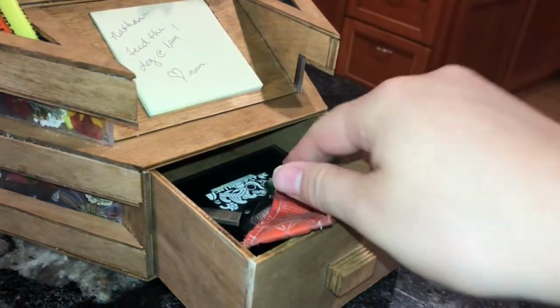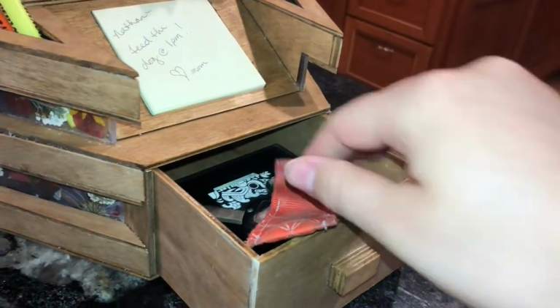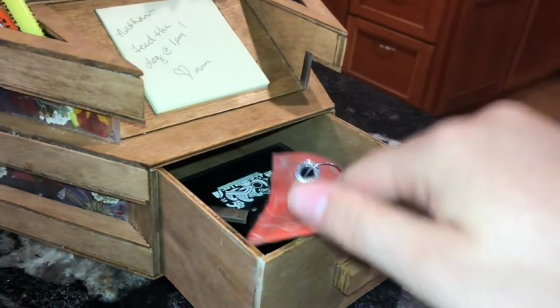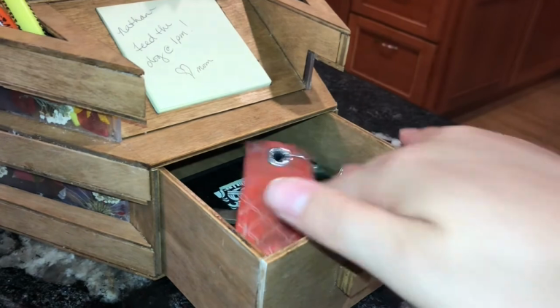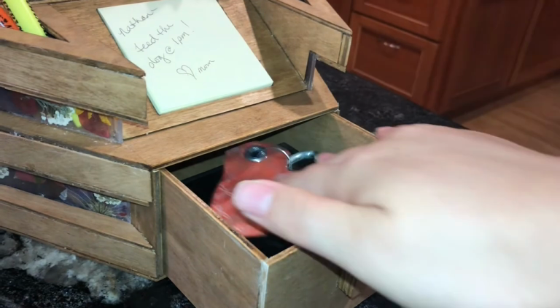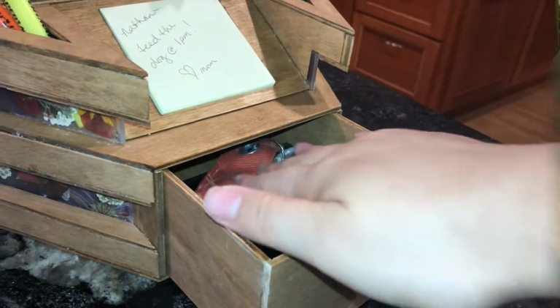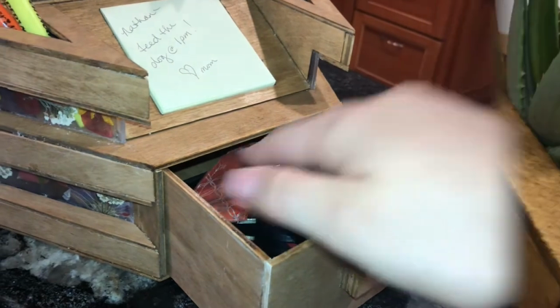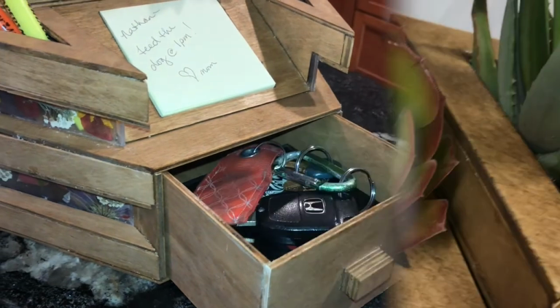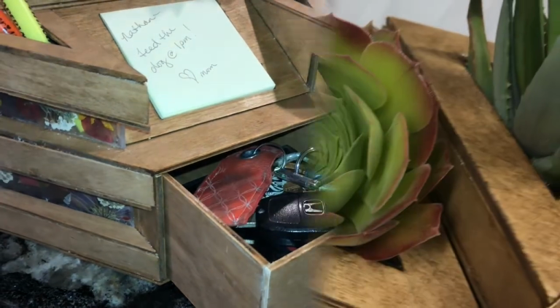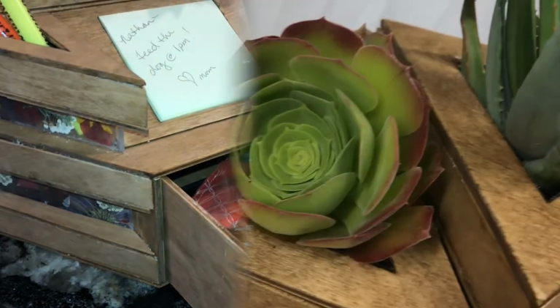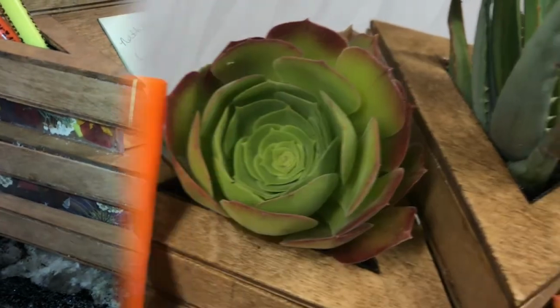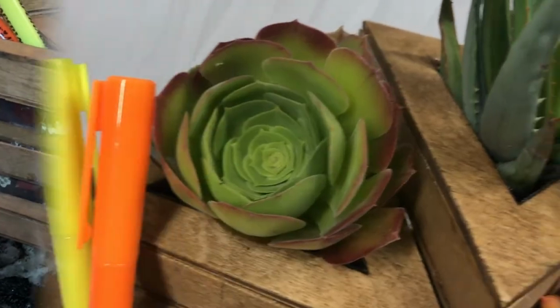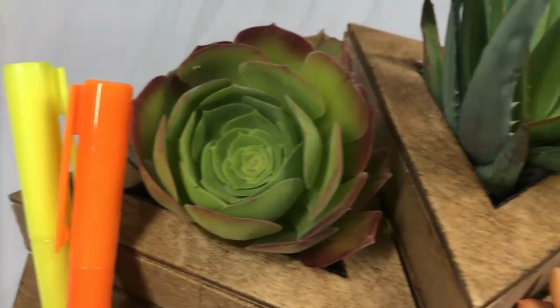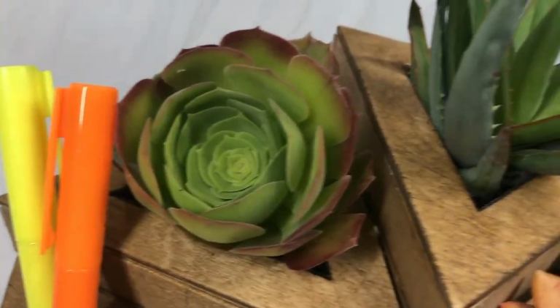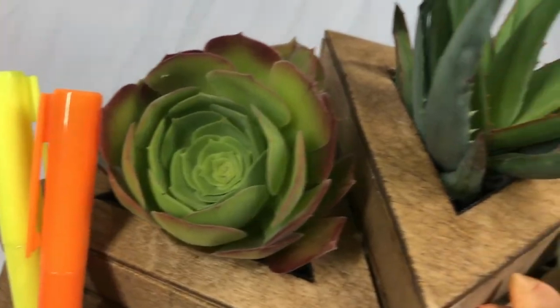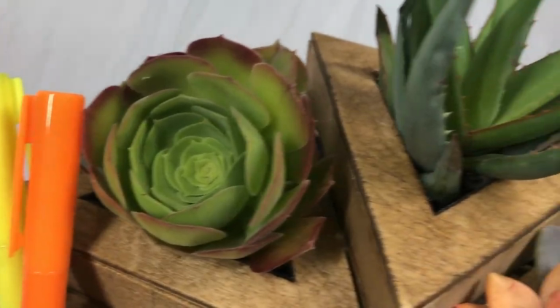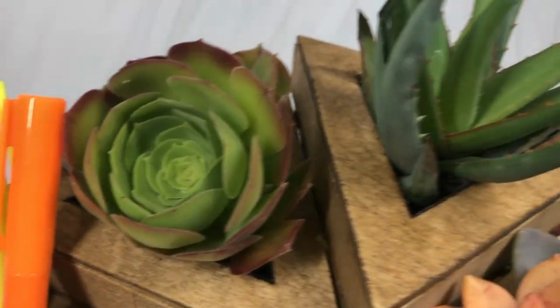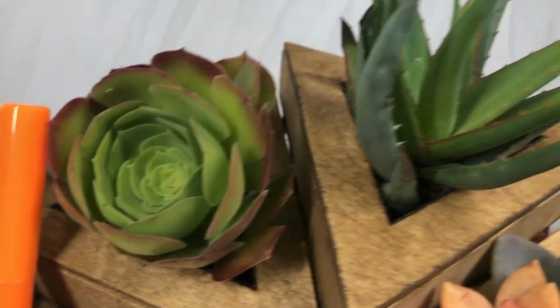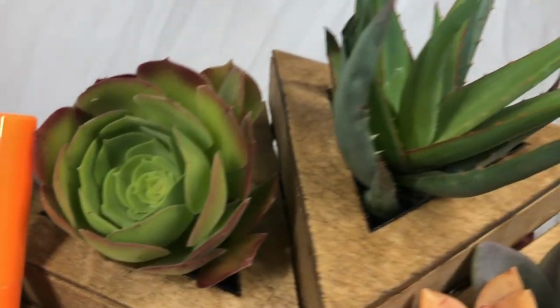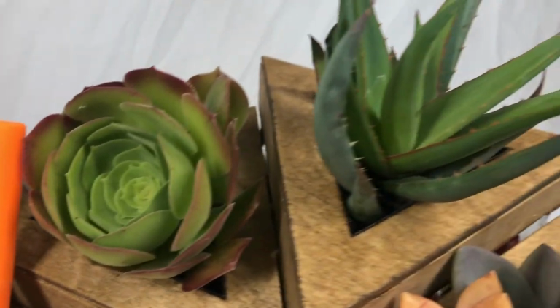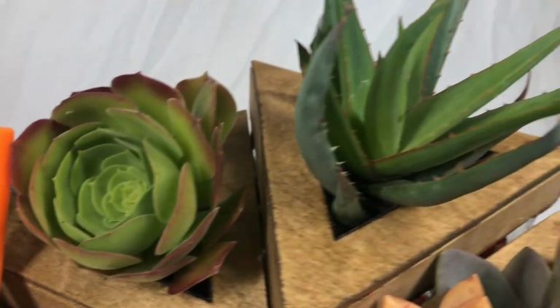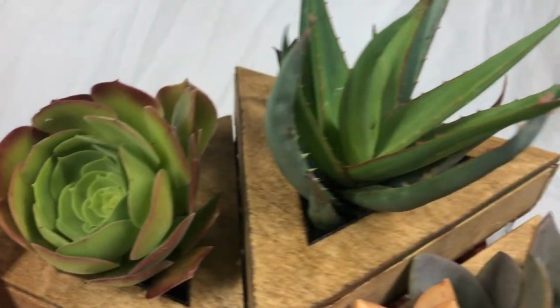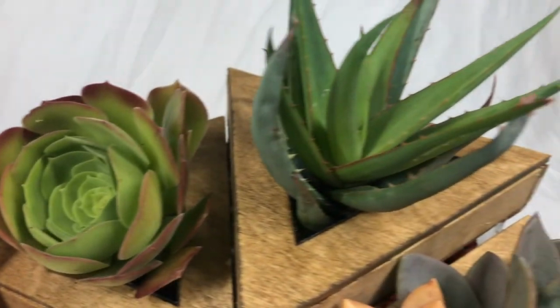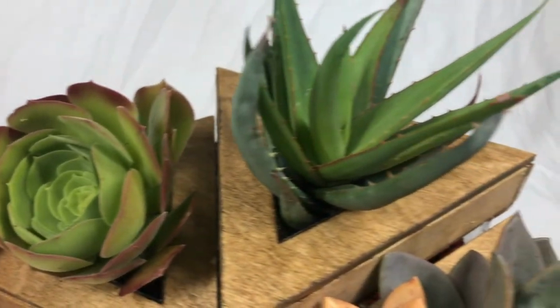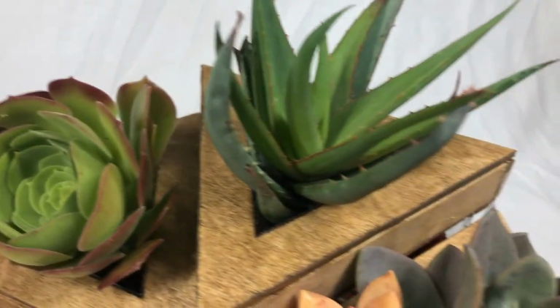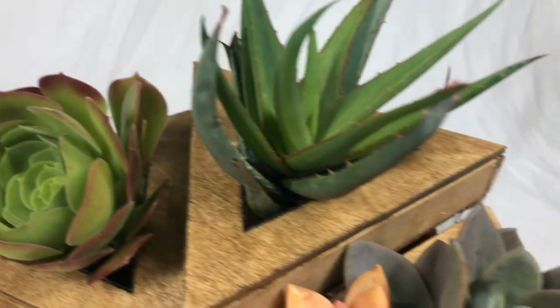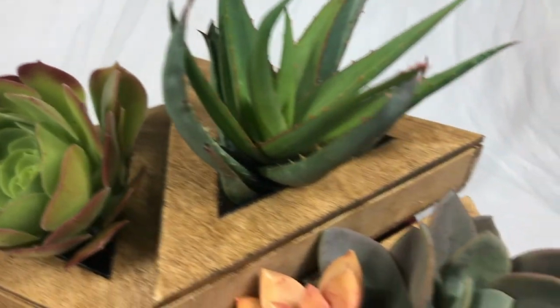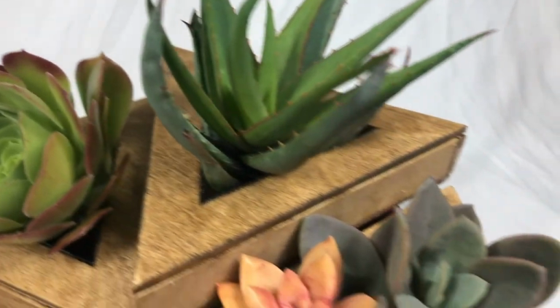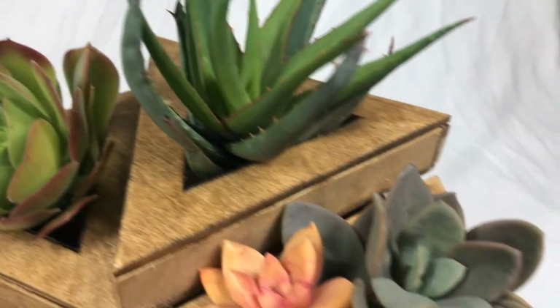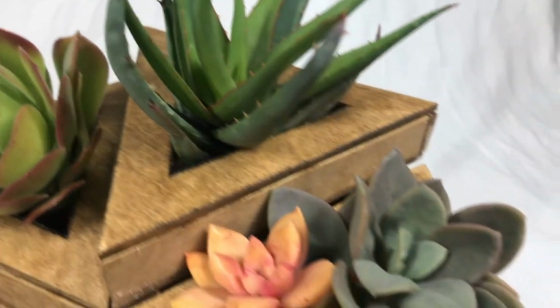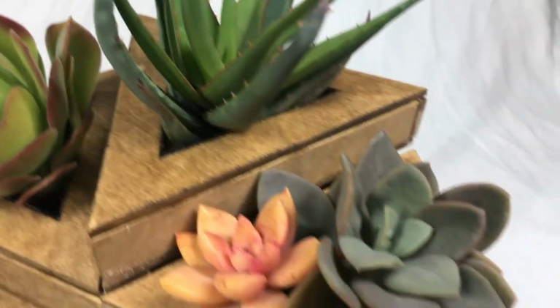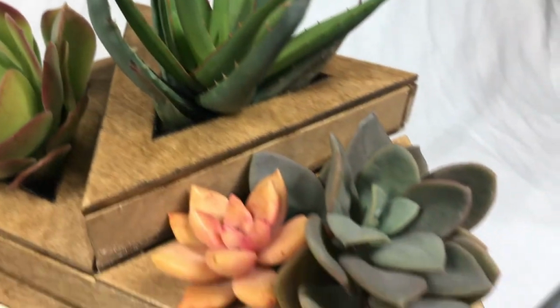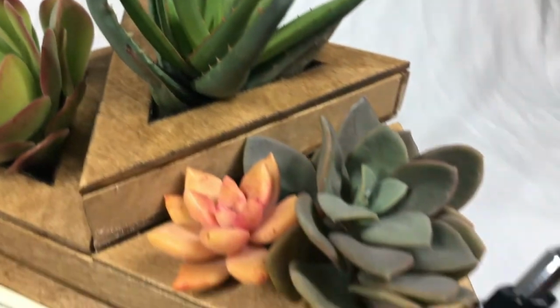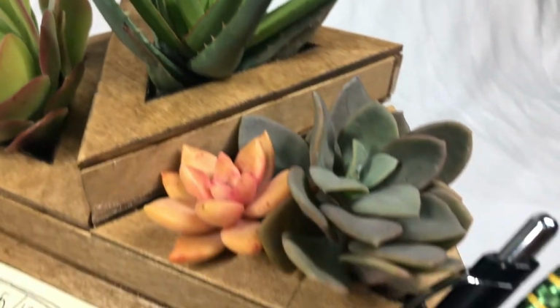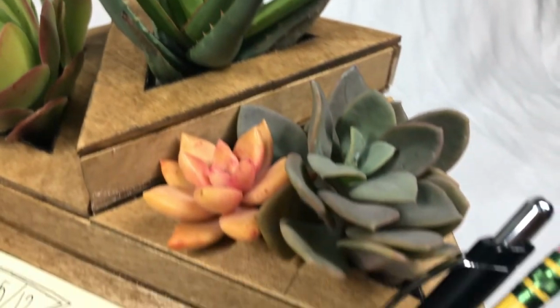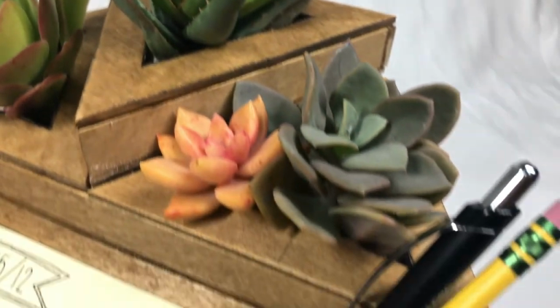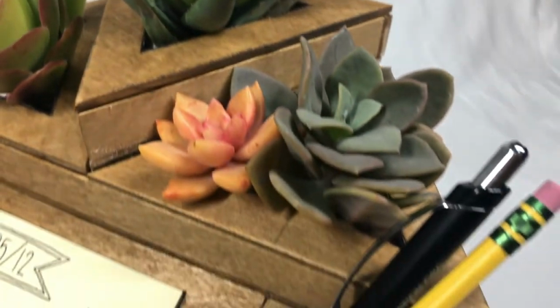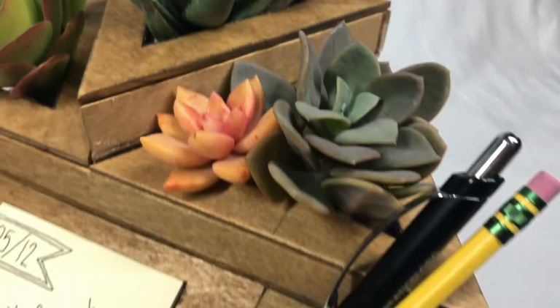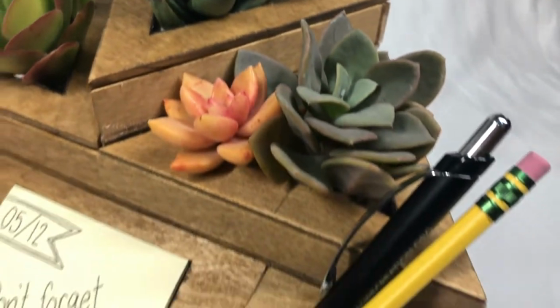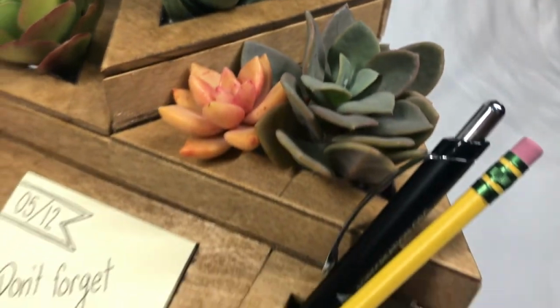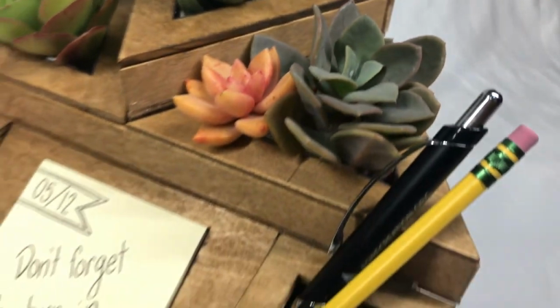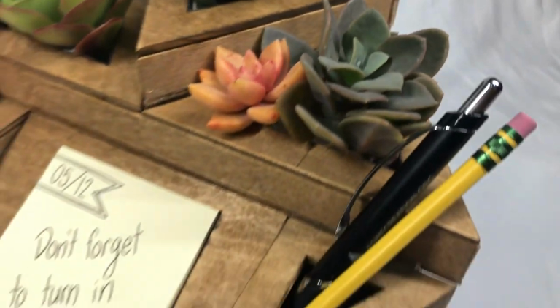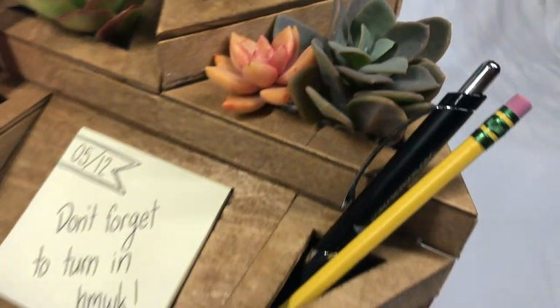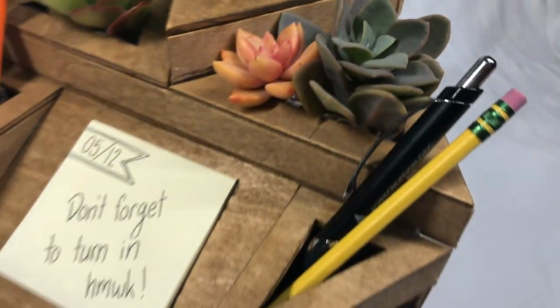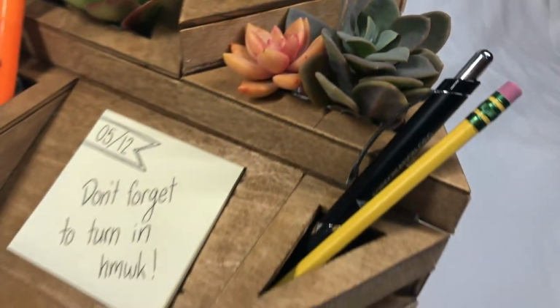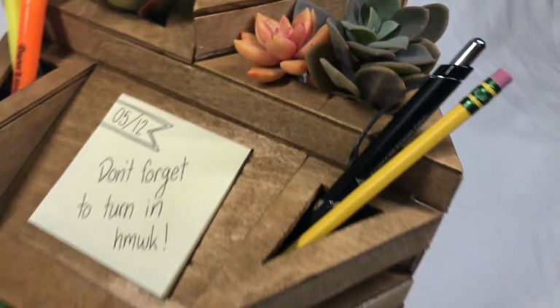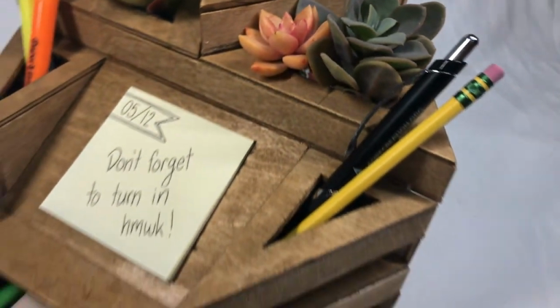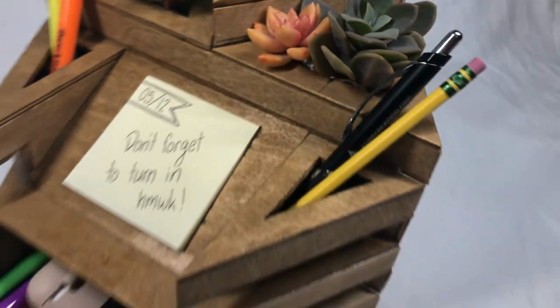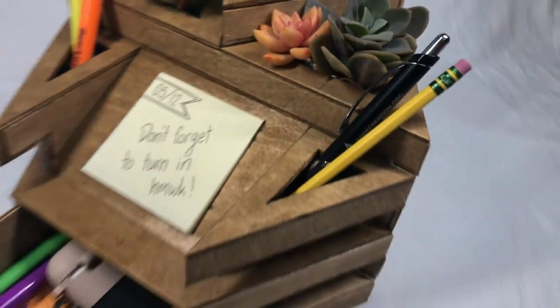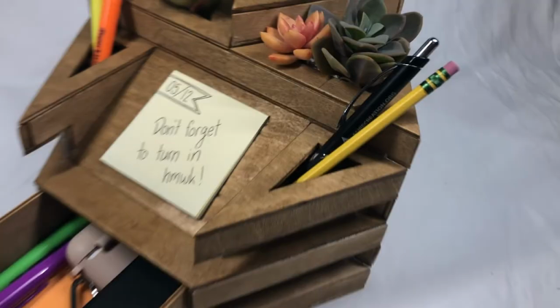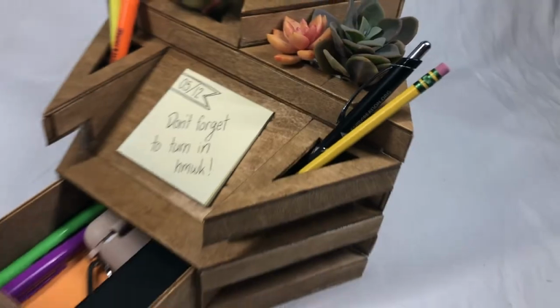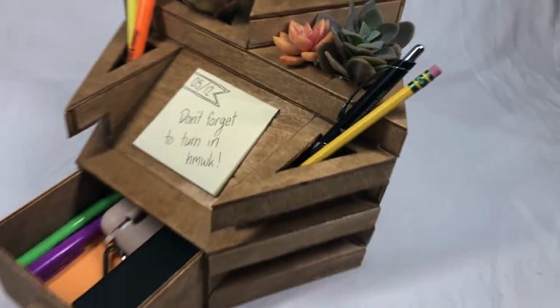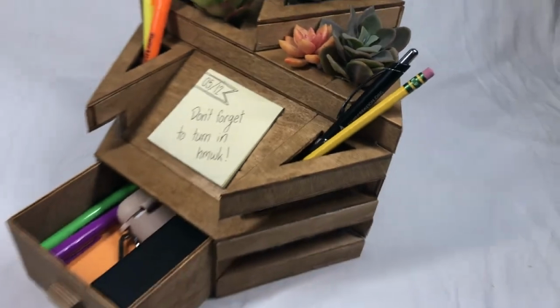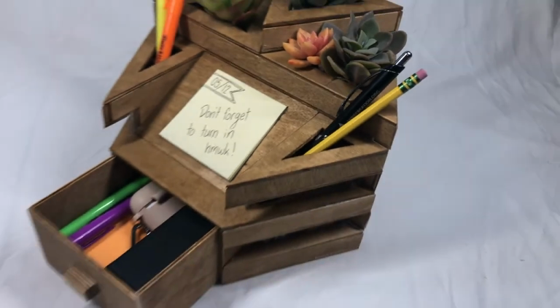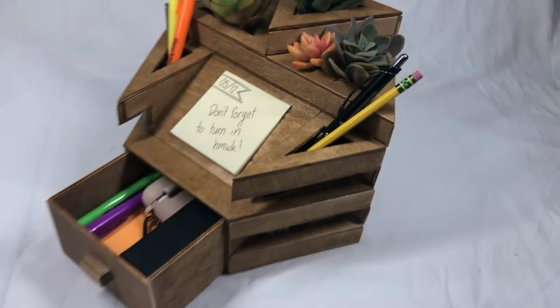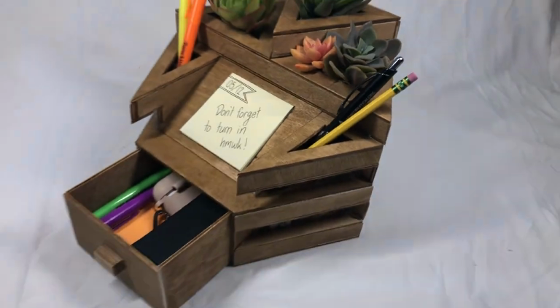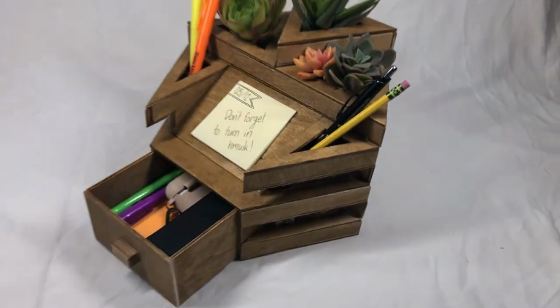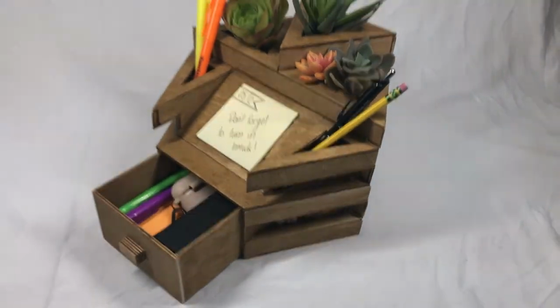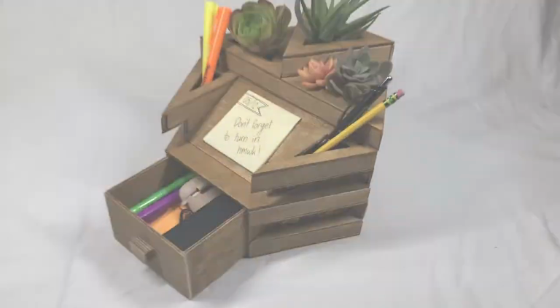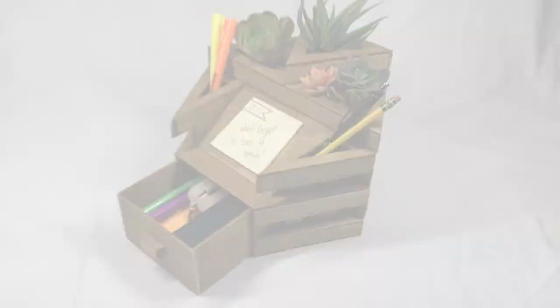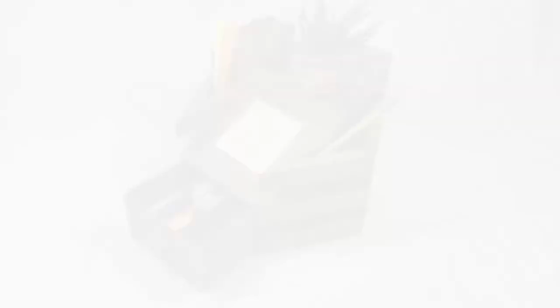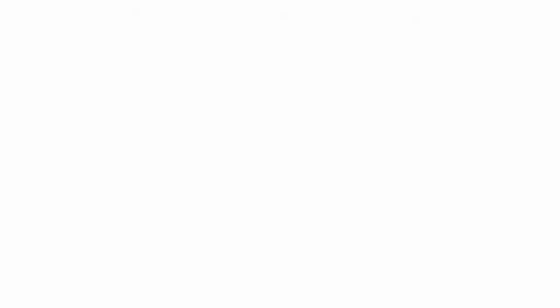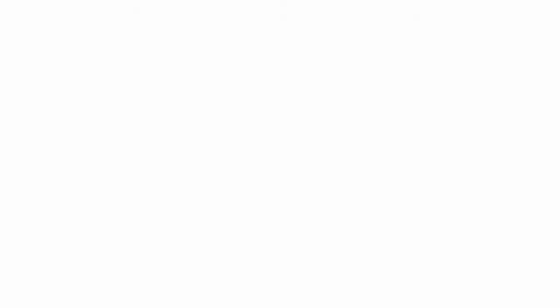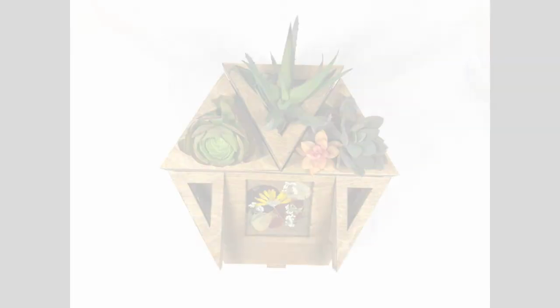Overall, this unique organizer is useful, quite literally lively, and can be personalized to fit any person's needs.